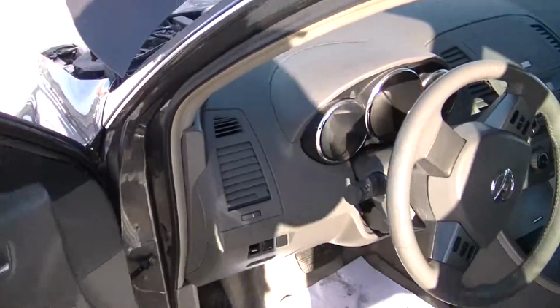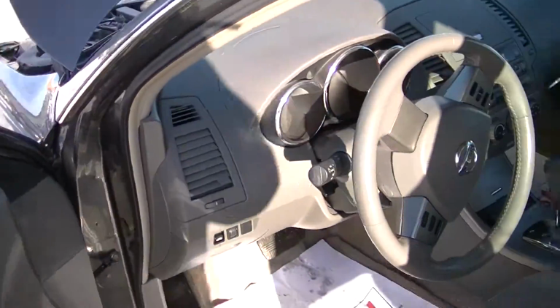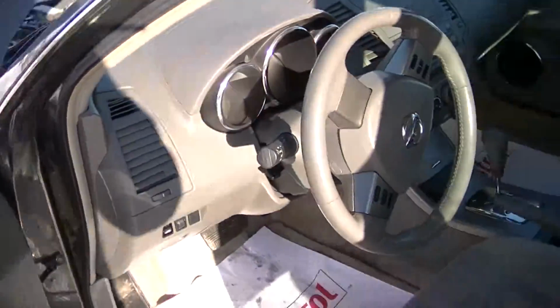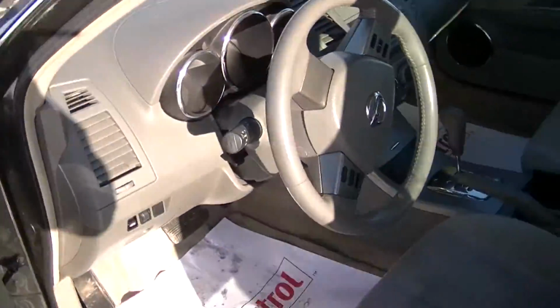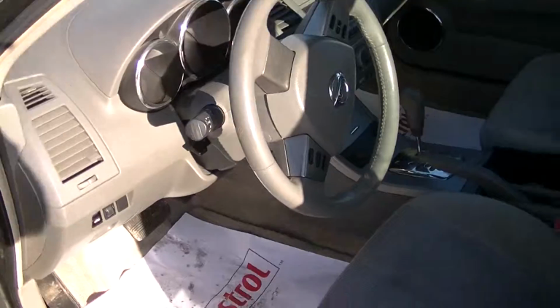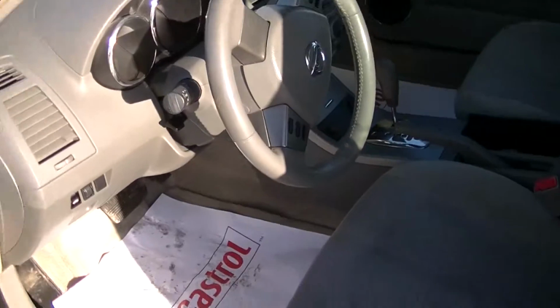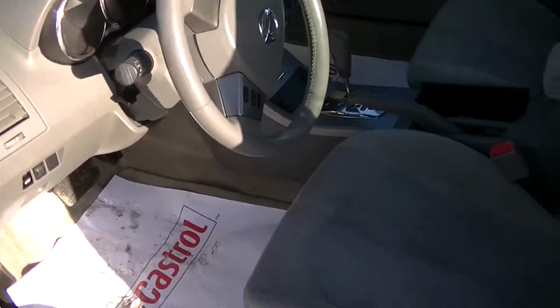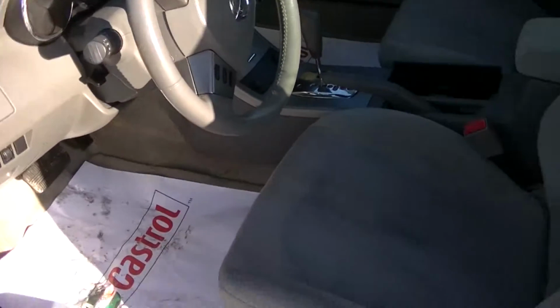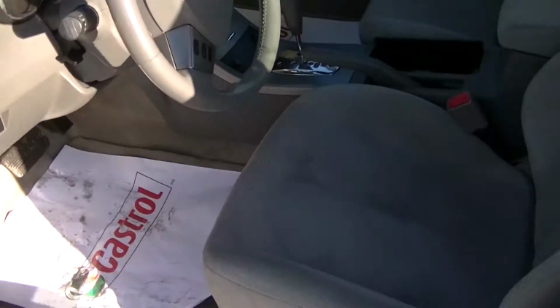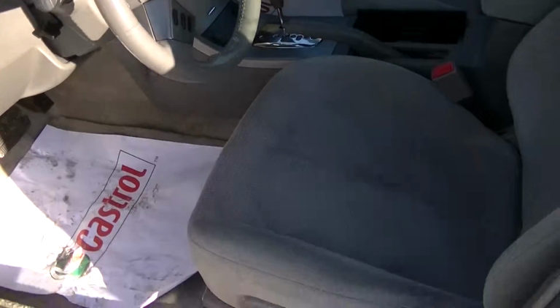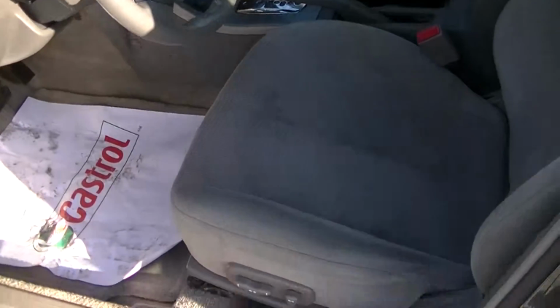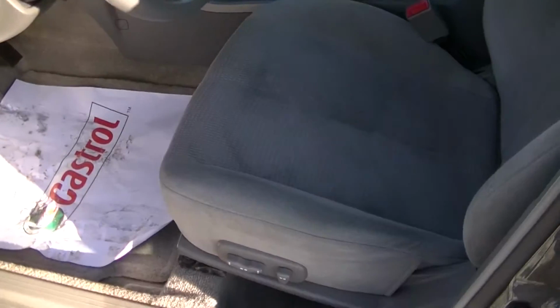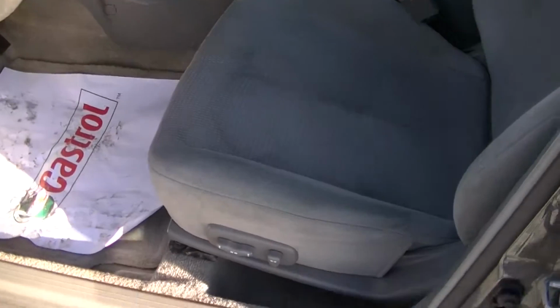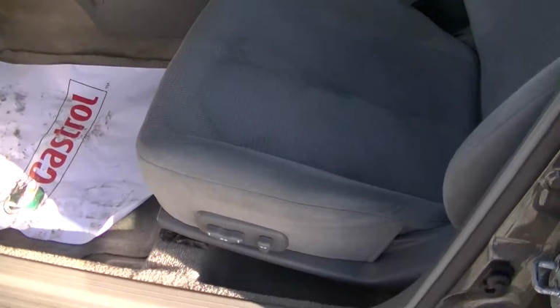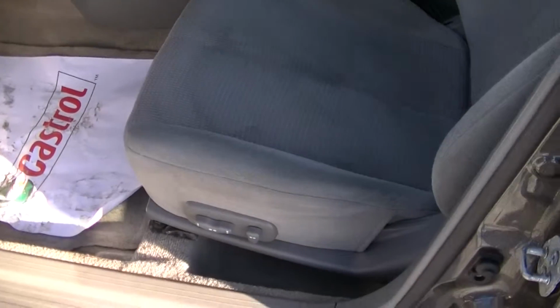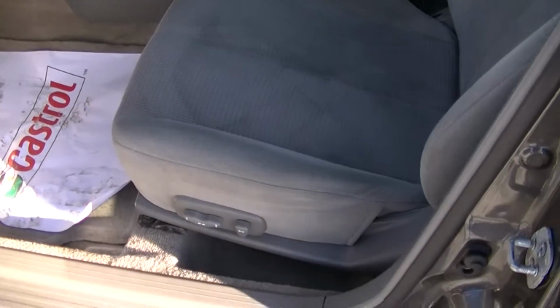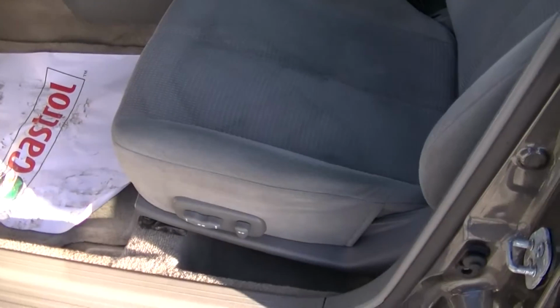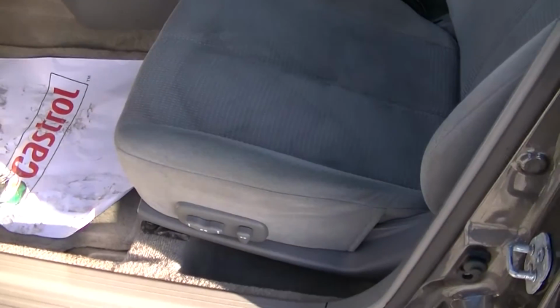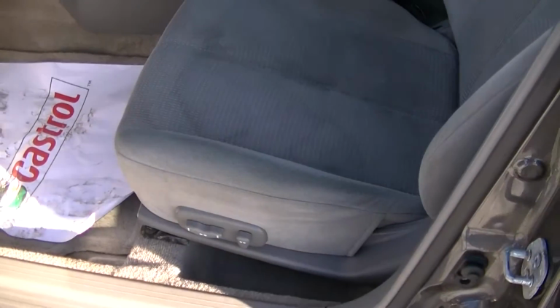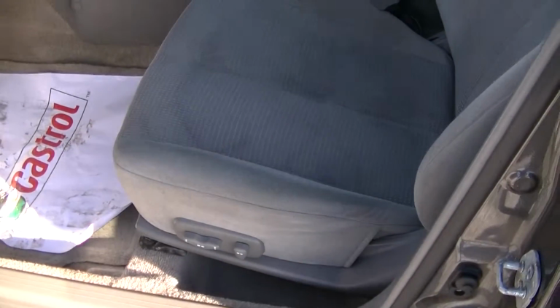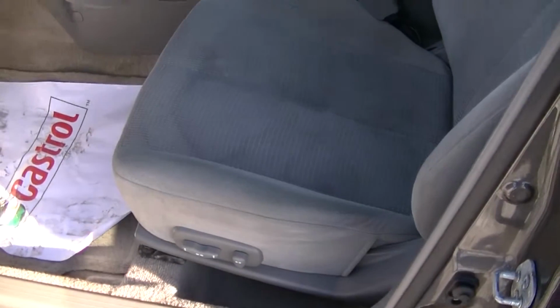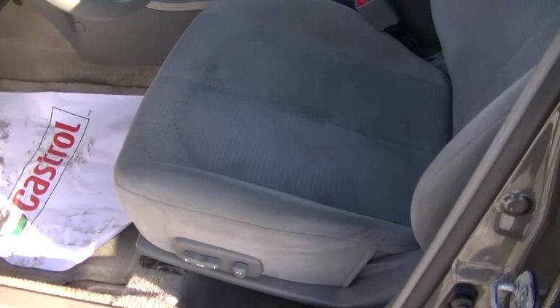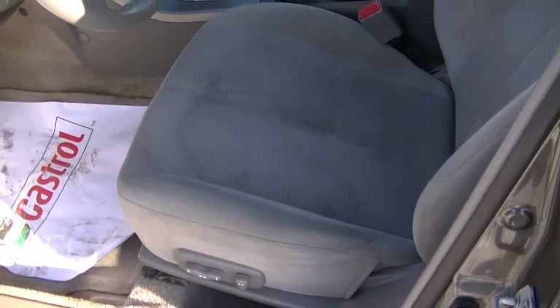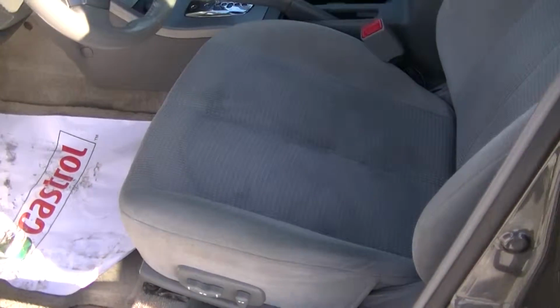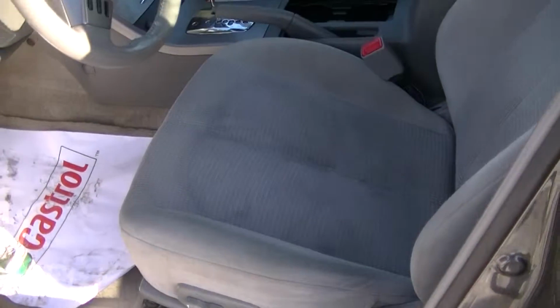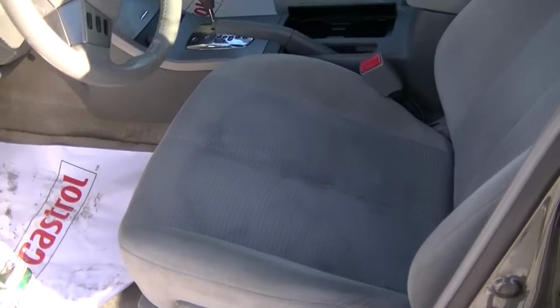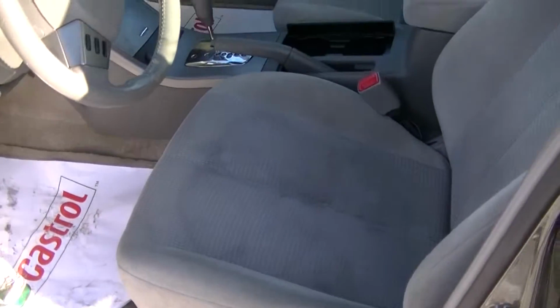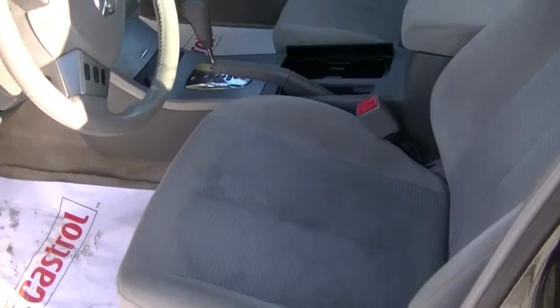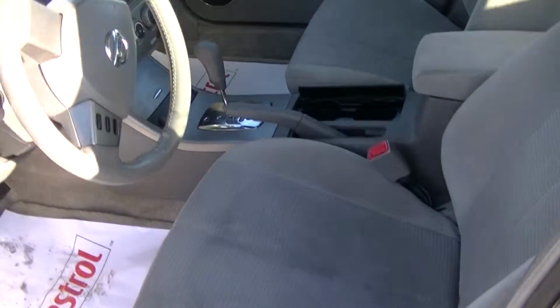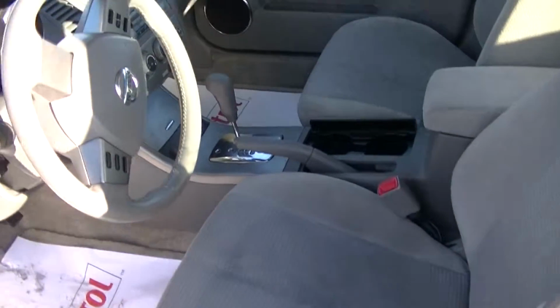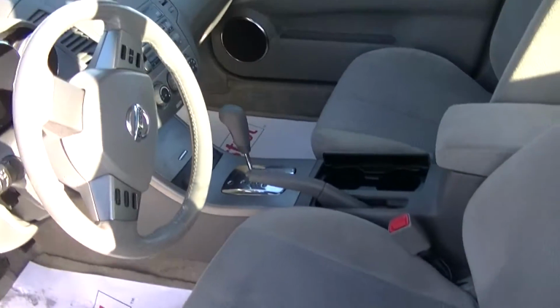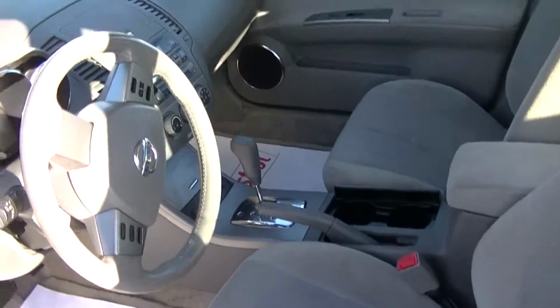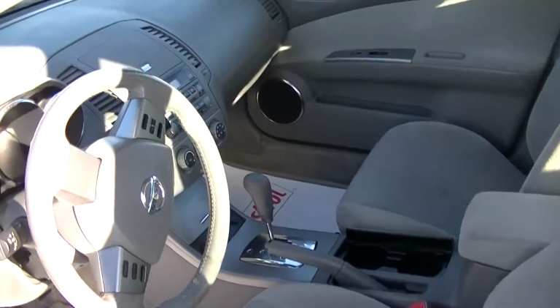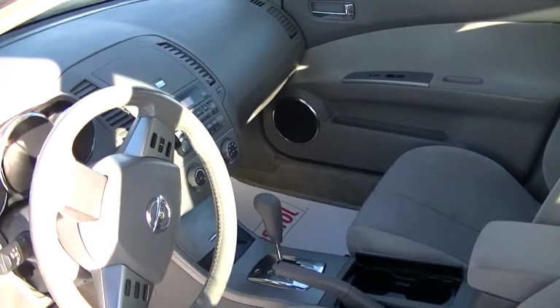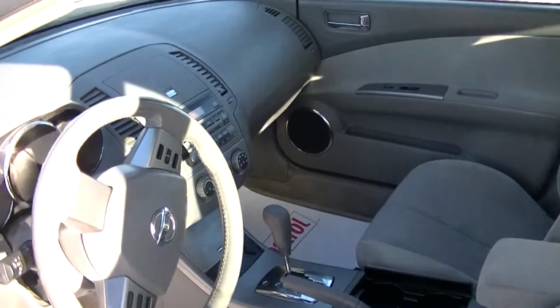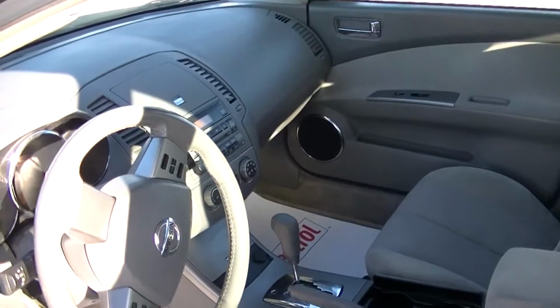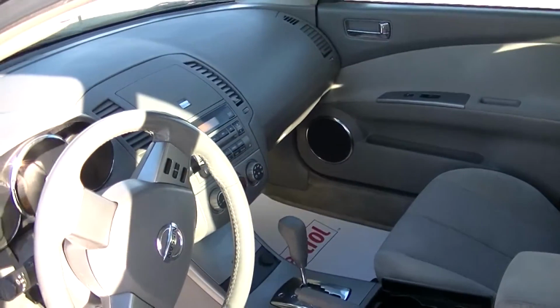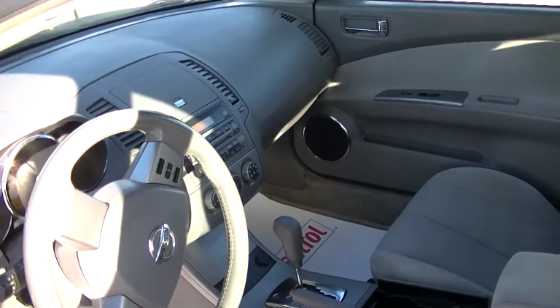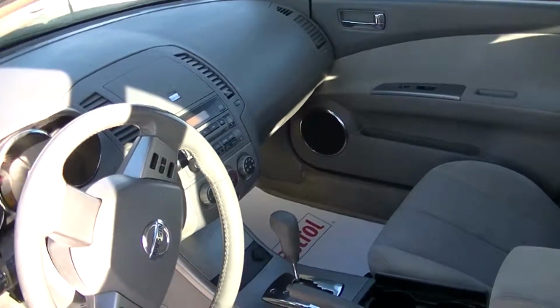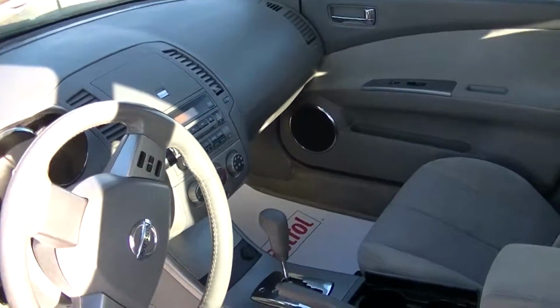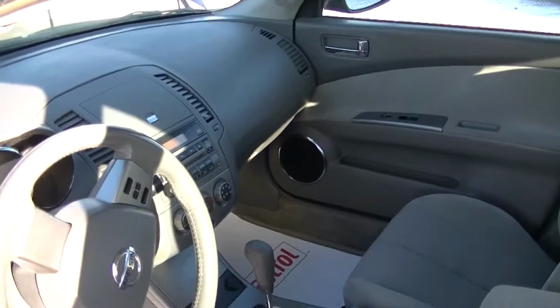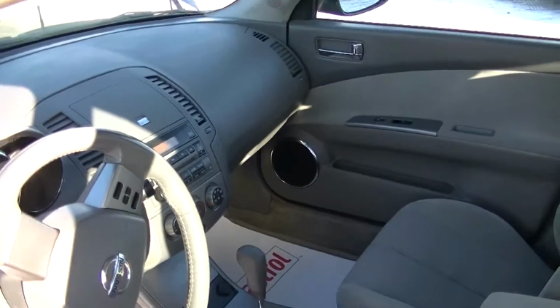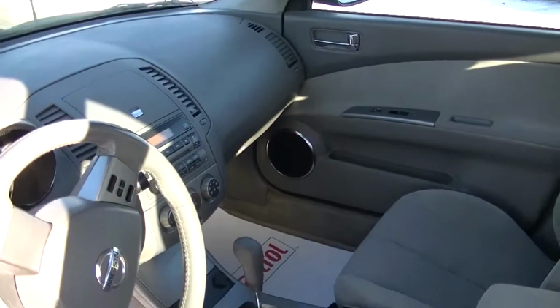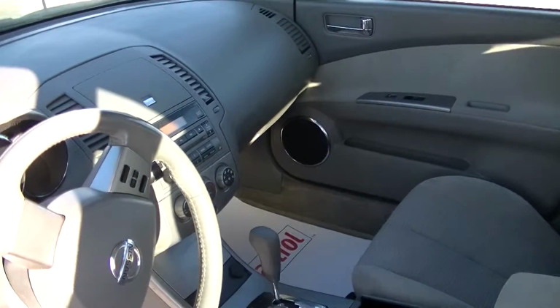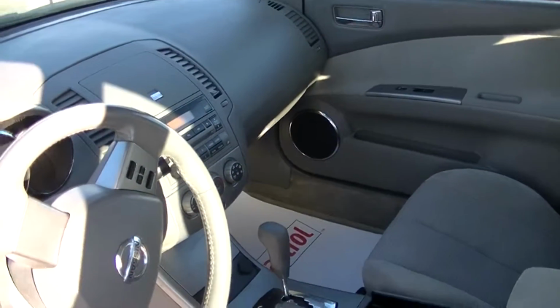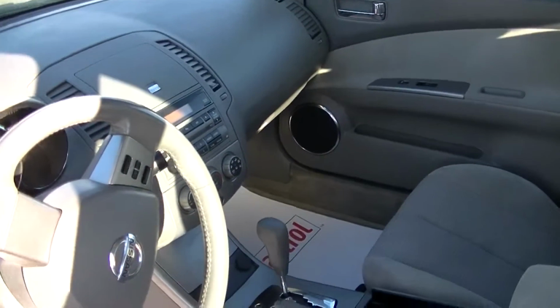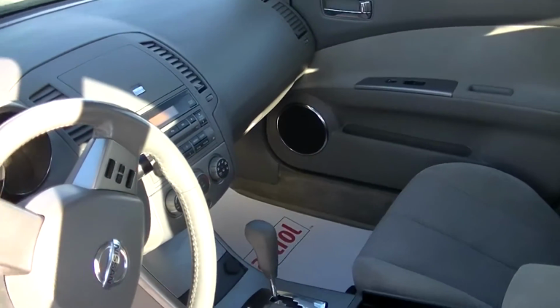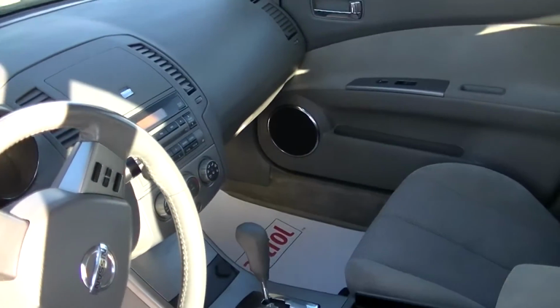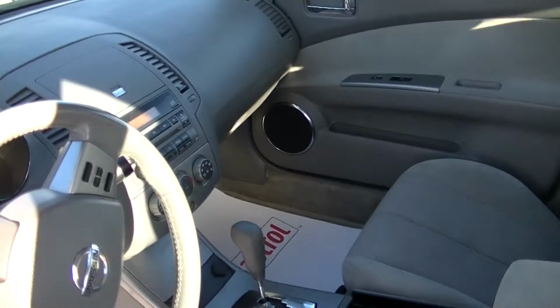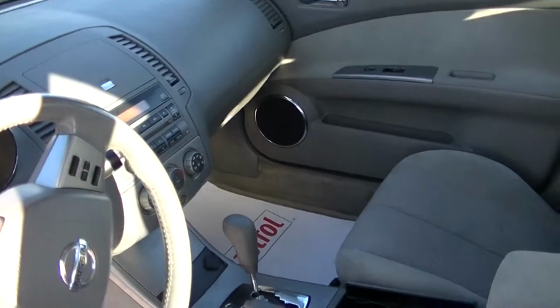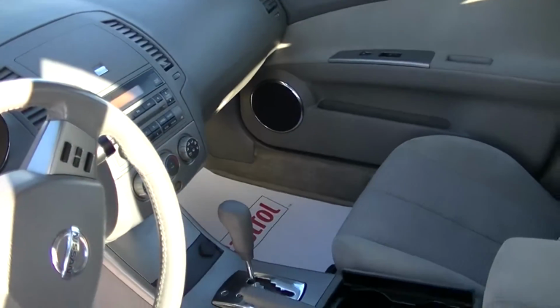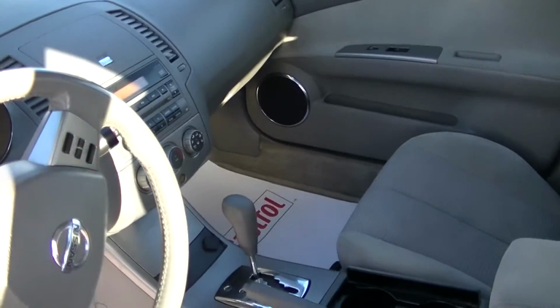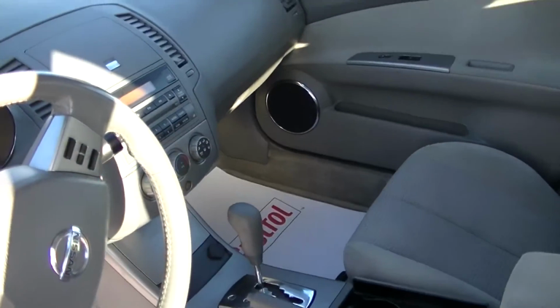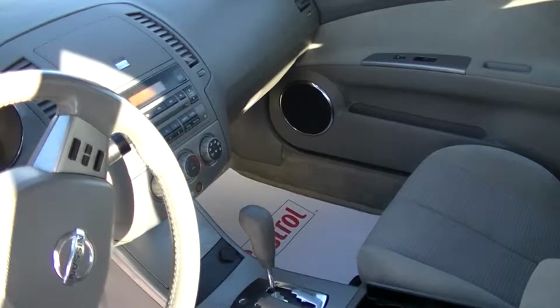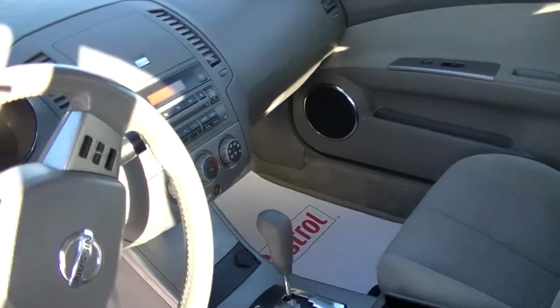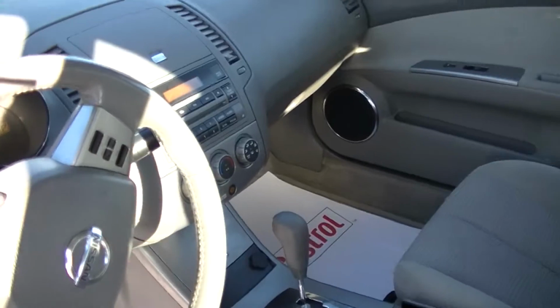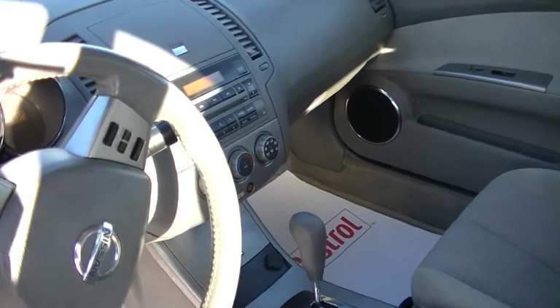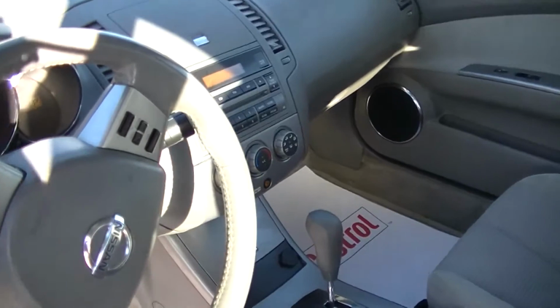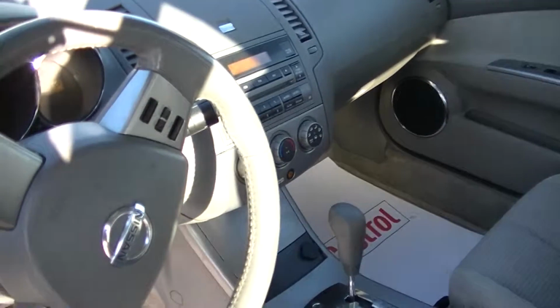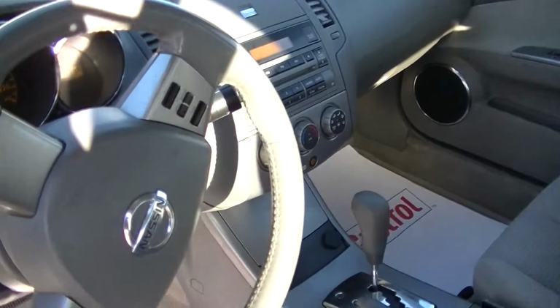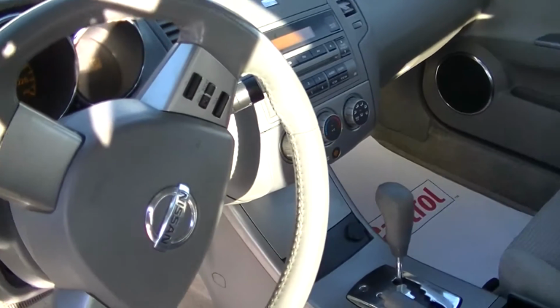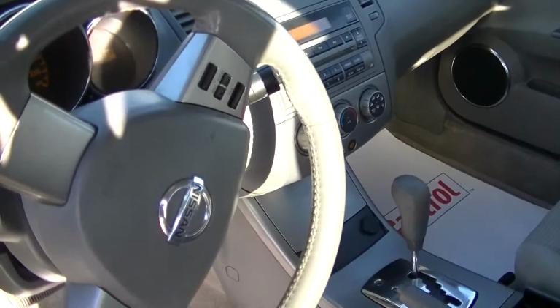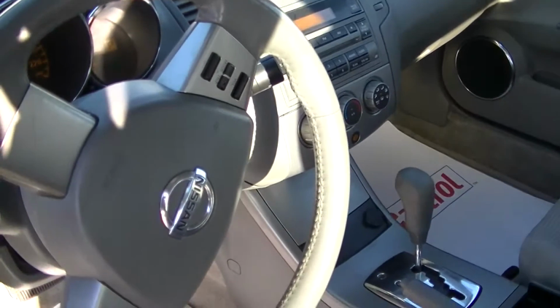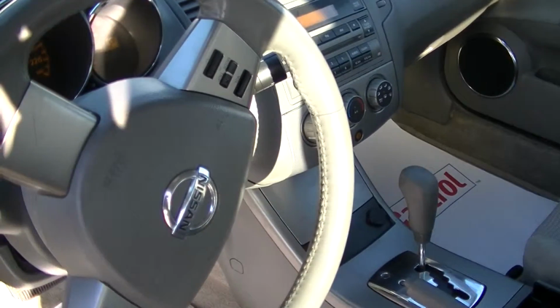It also has power seats, cruise control, and steering wheel controls.